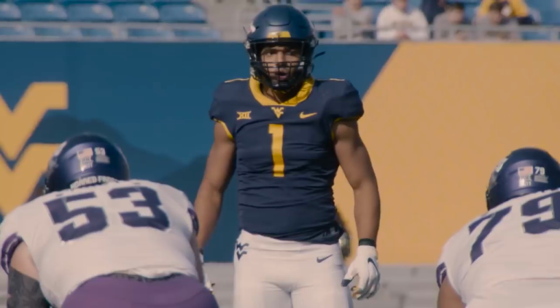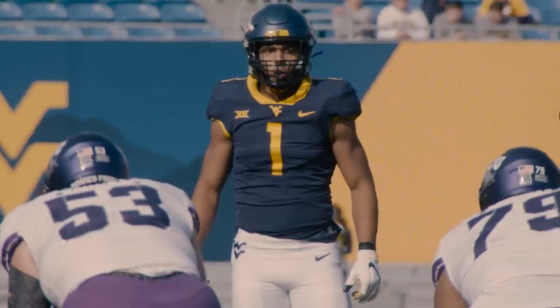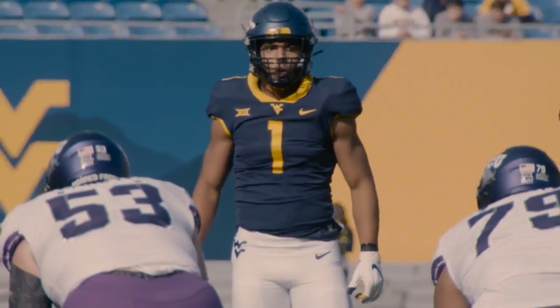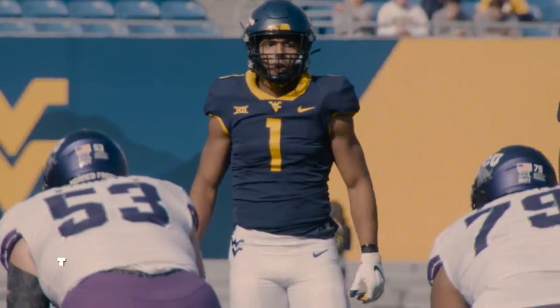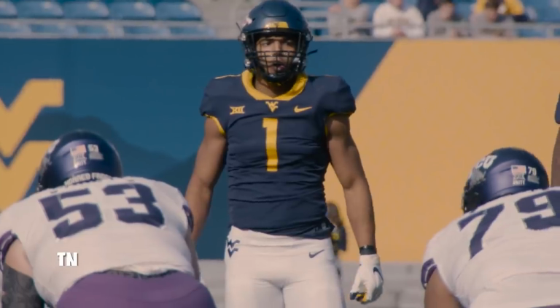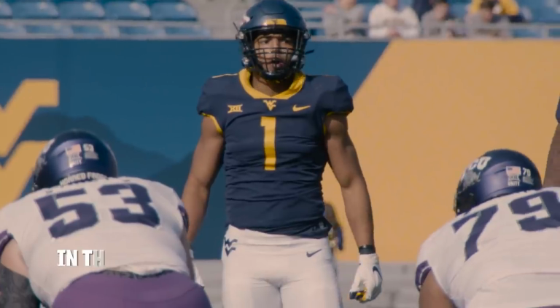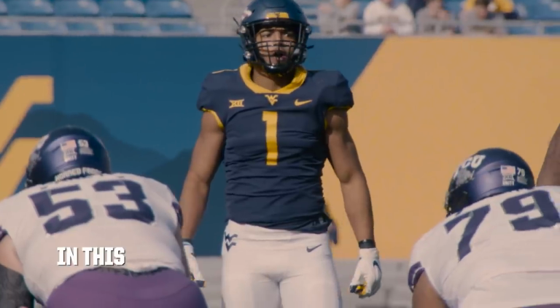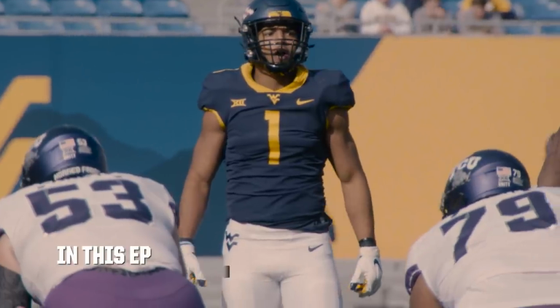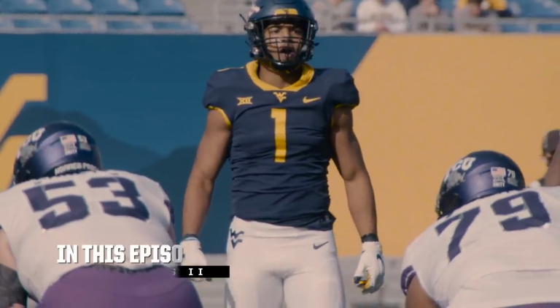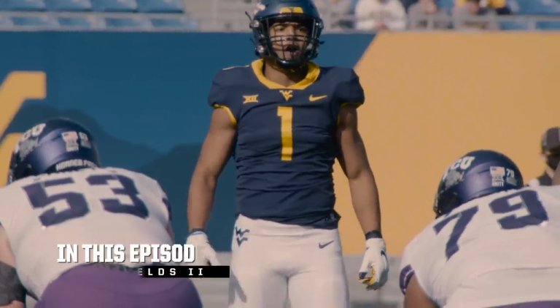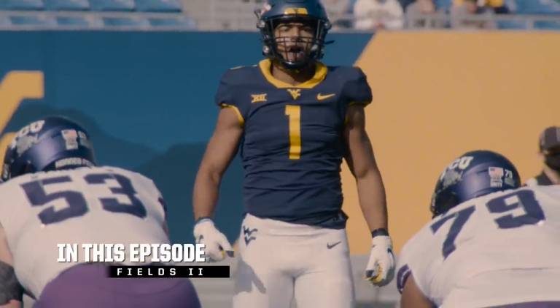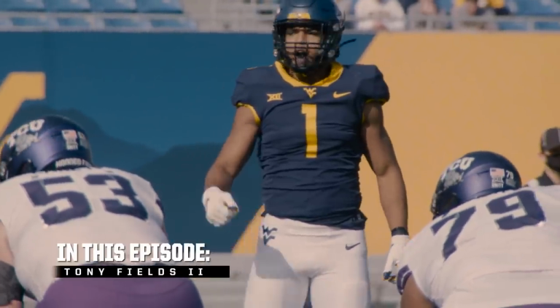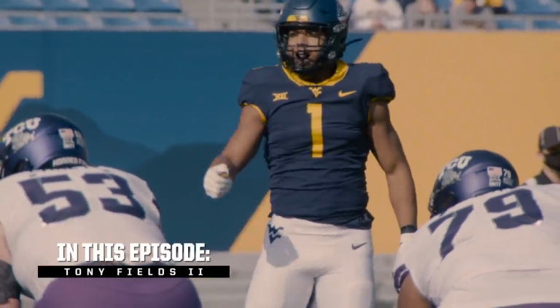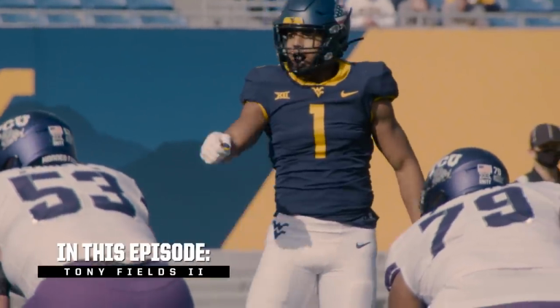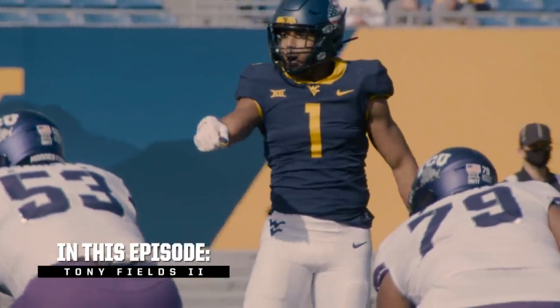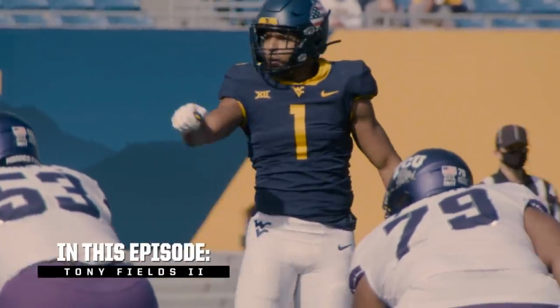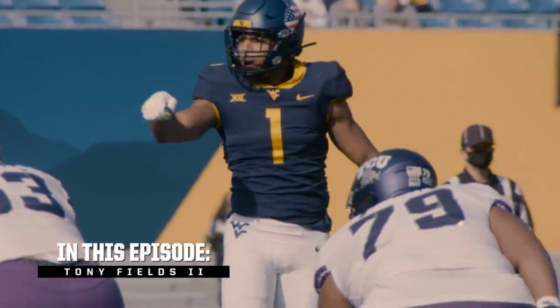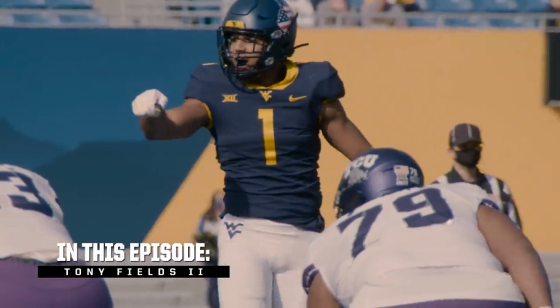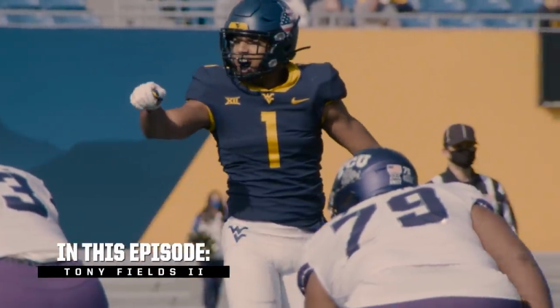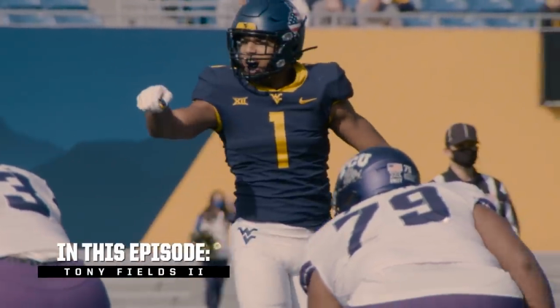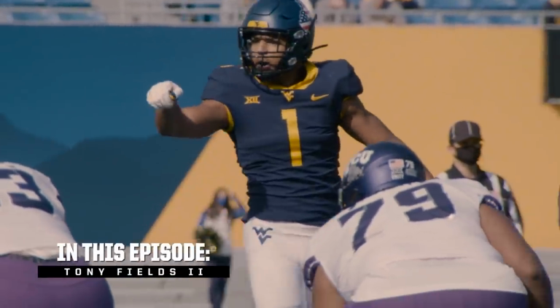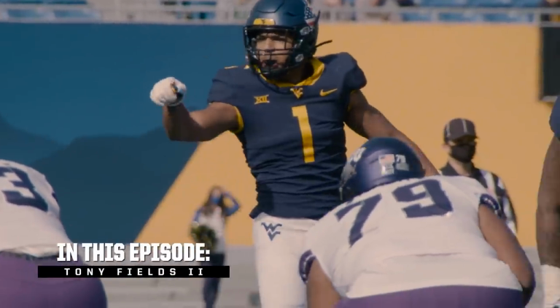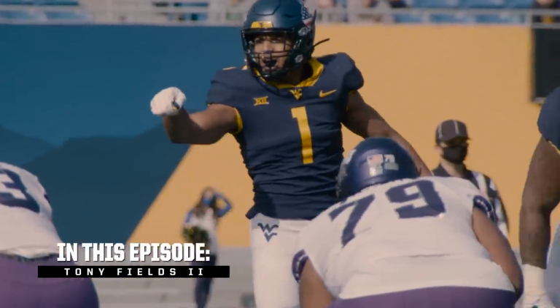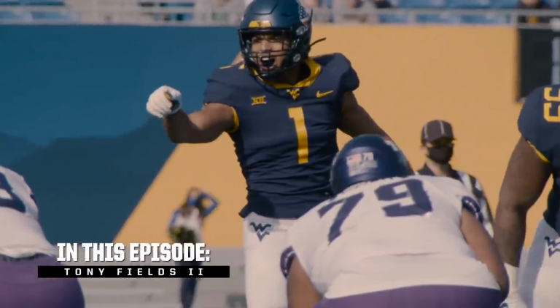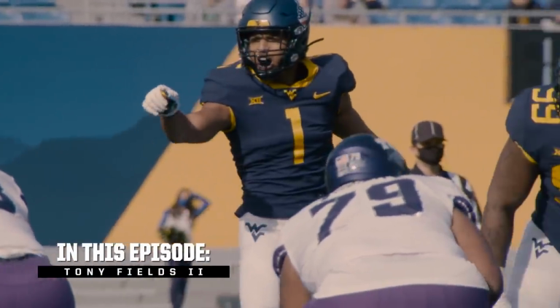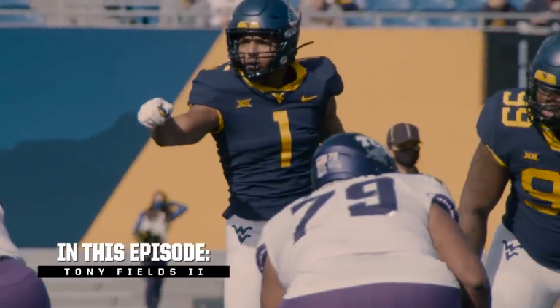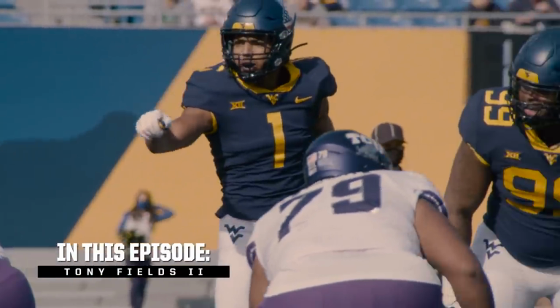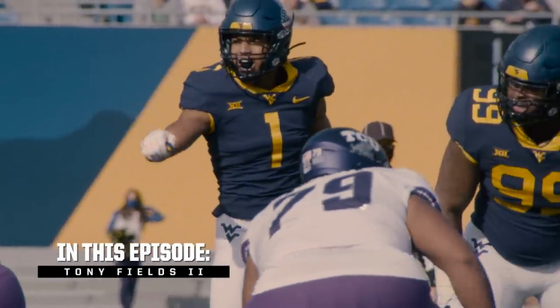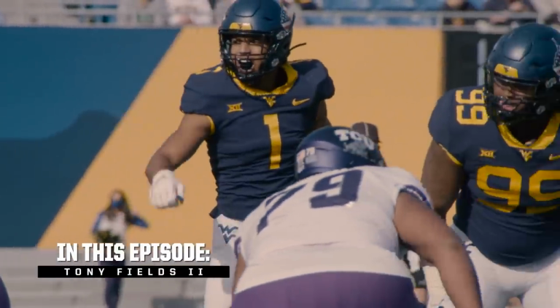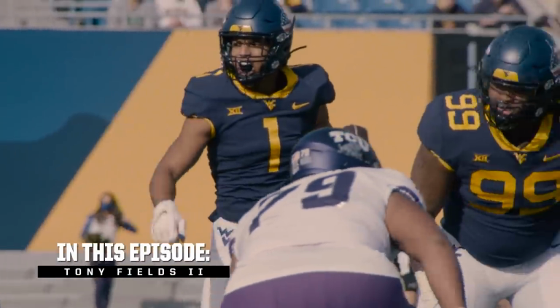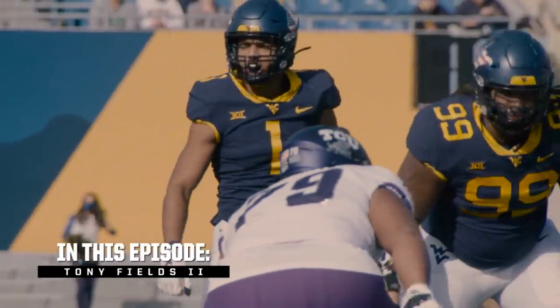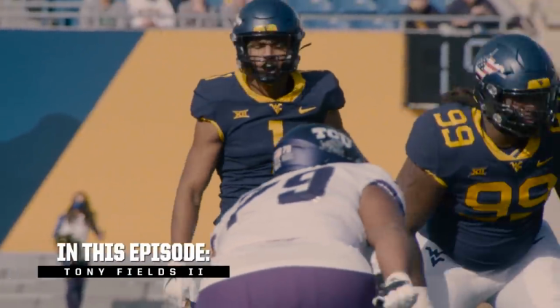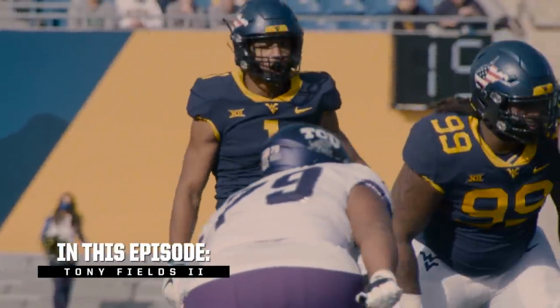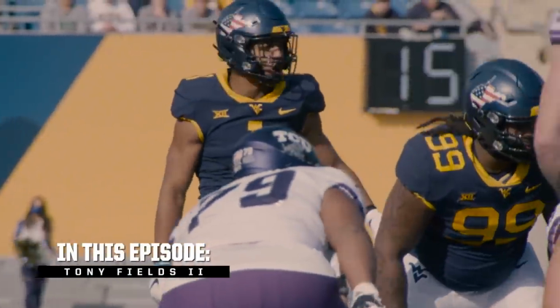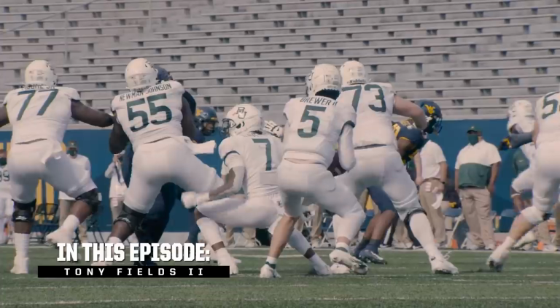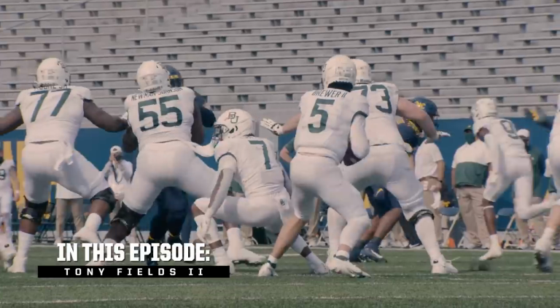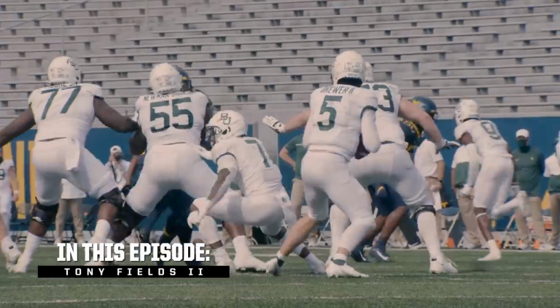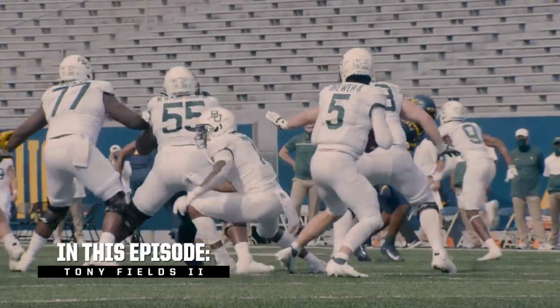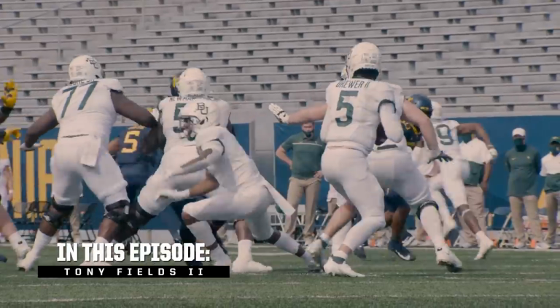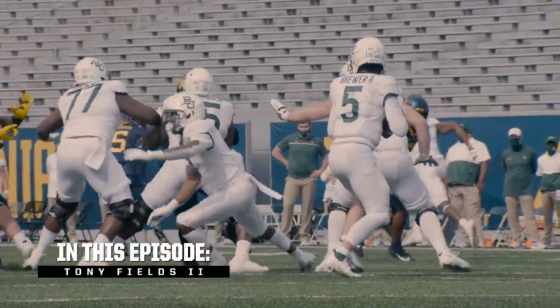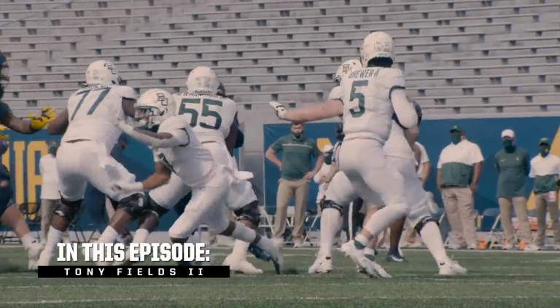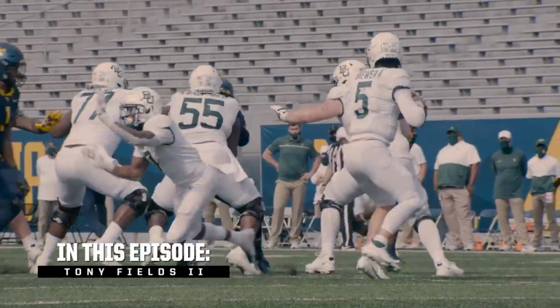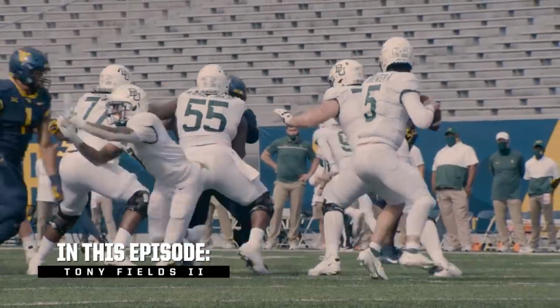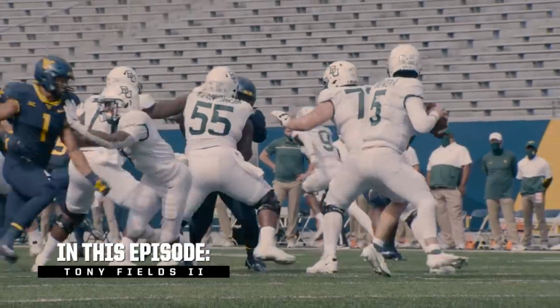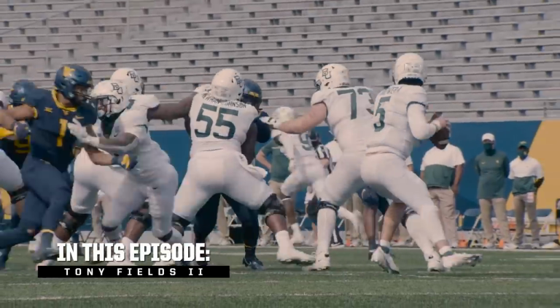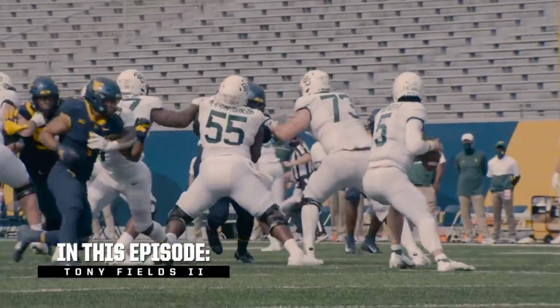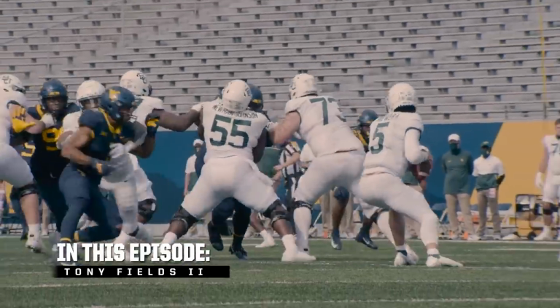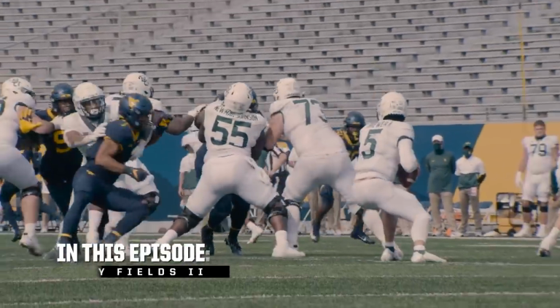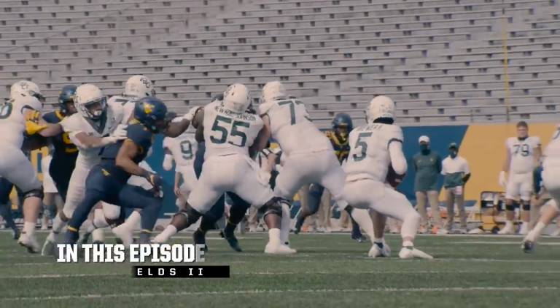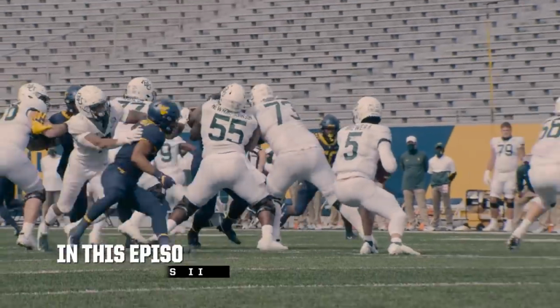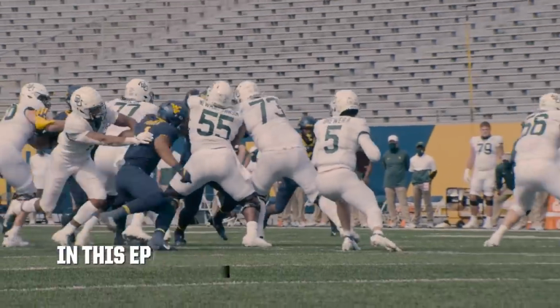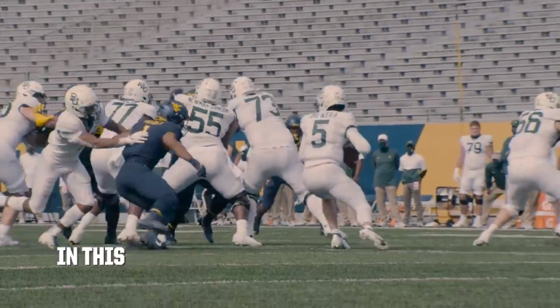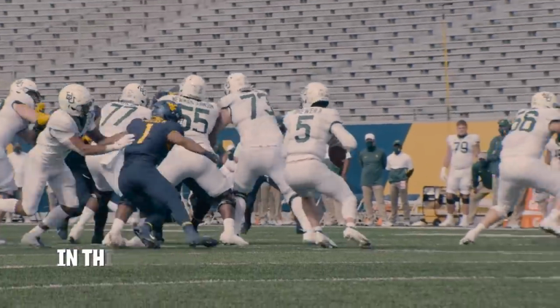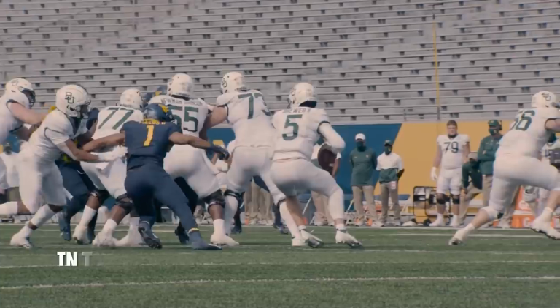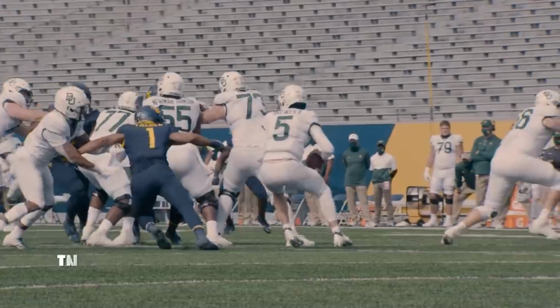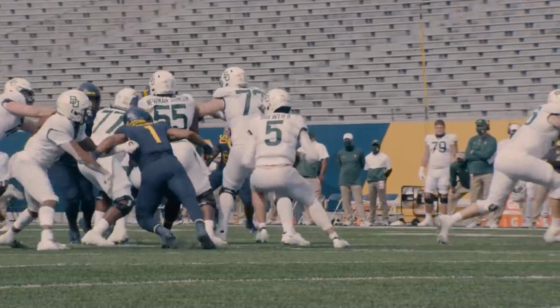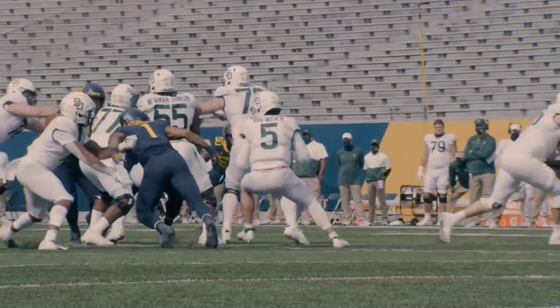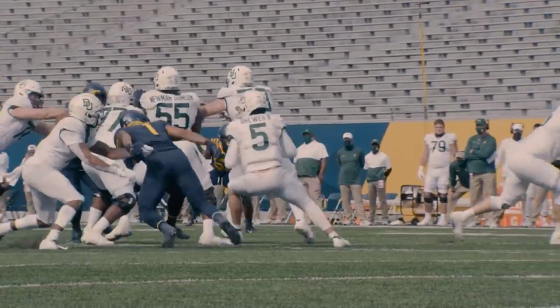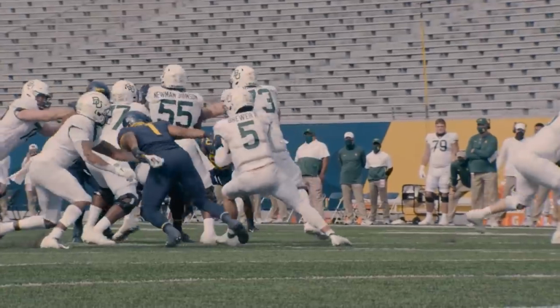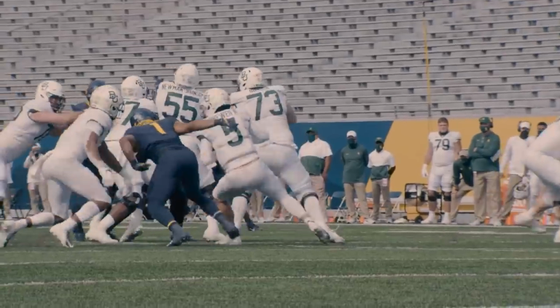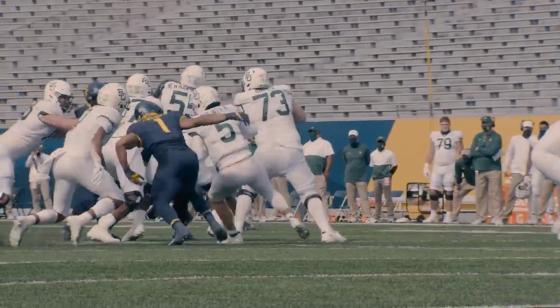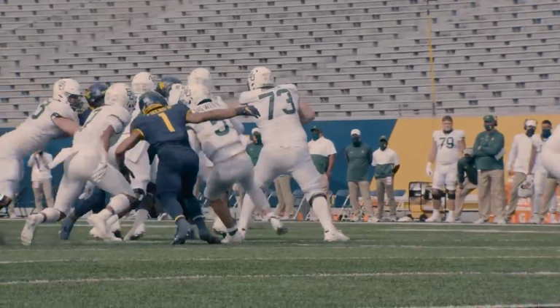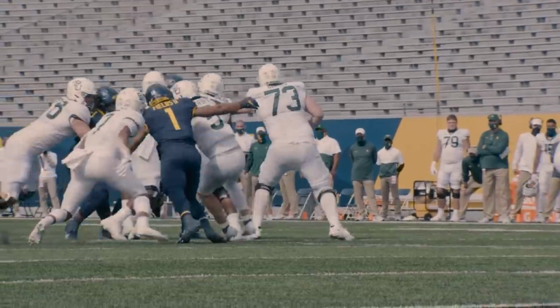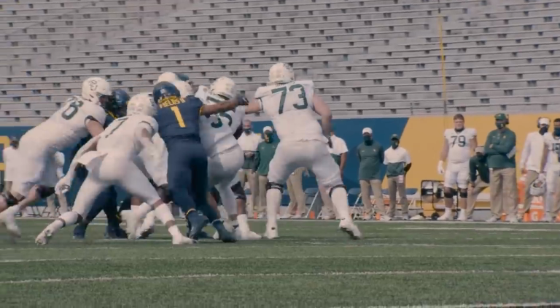This is coaching tape. This is how you do it, with the ability to have that quickness to avoid the blocks, to make the play.